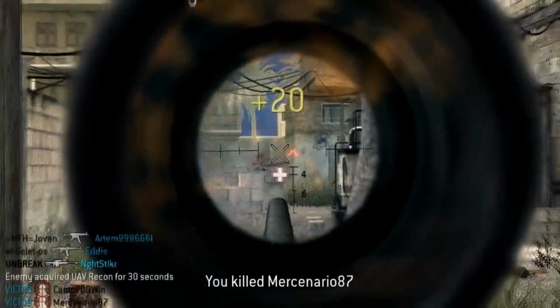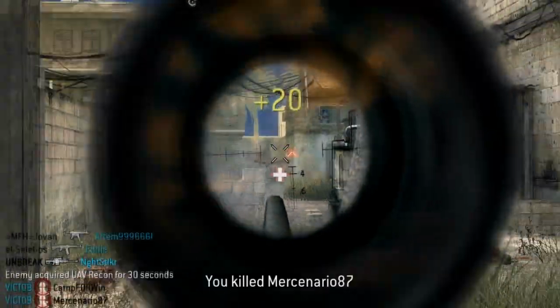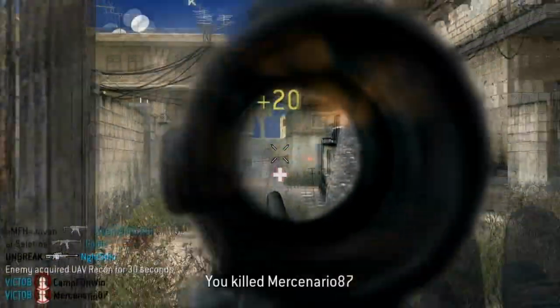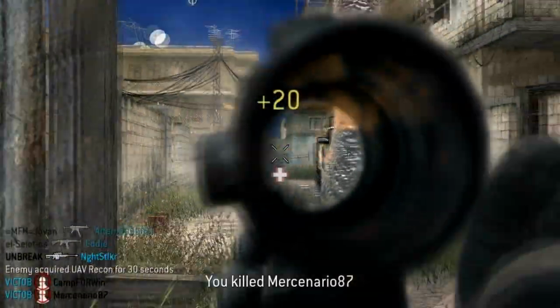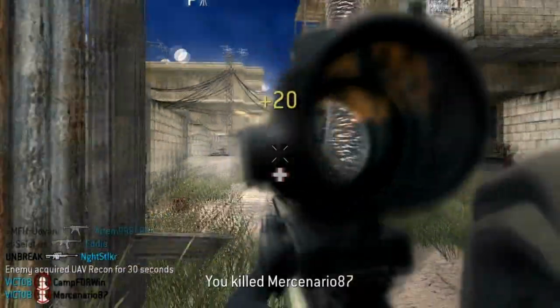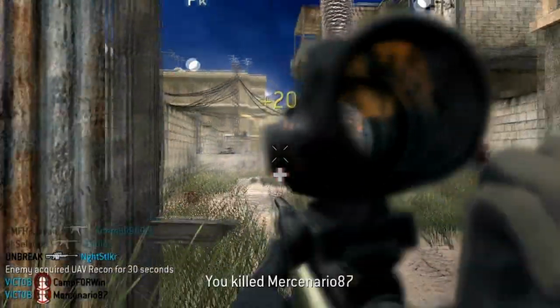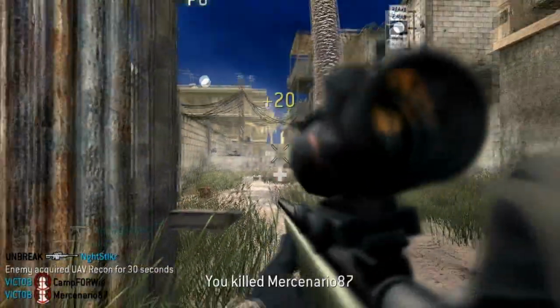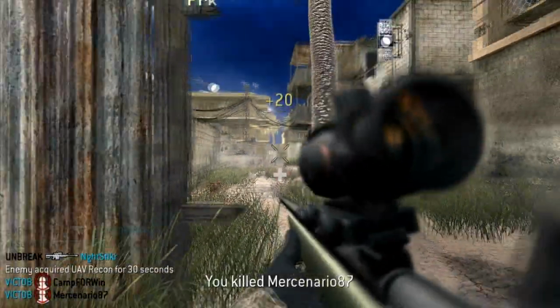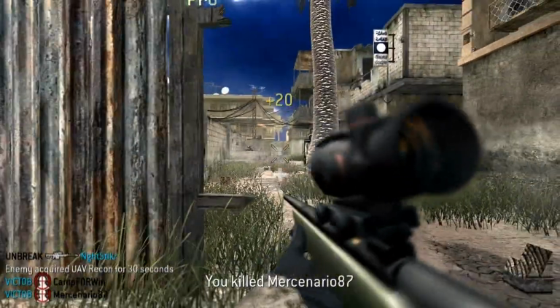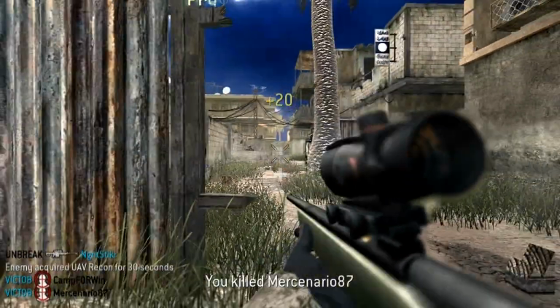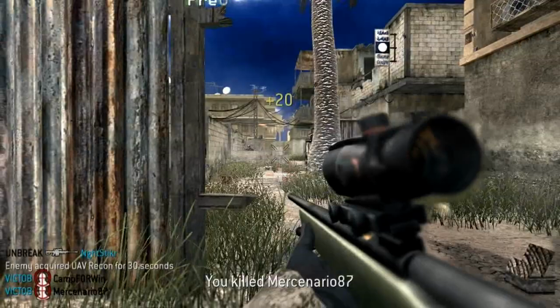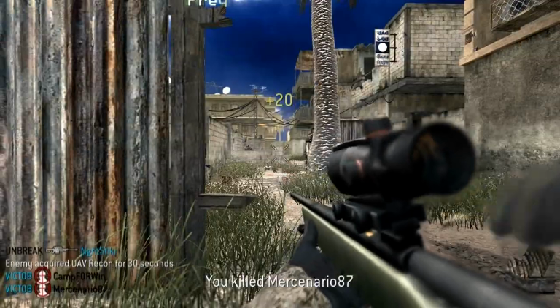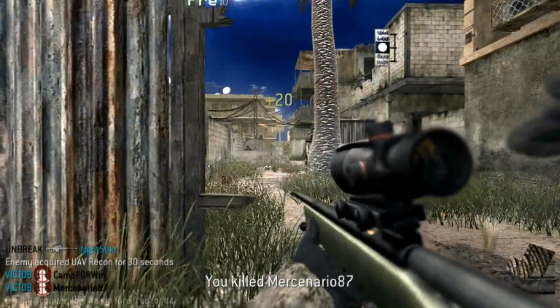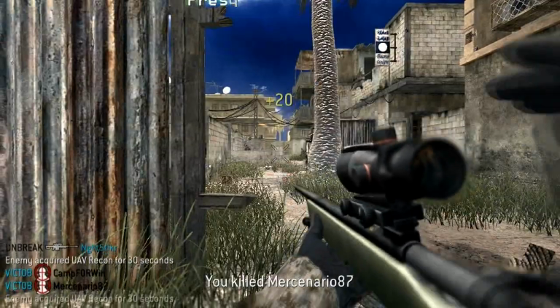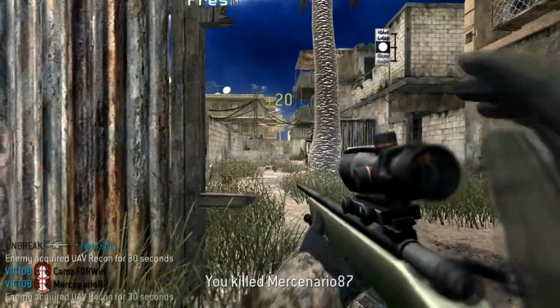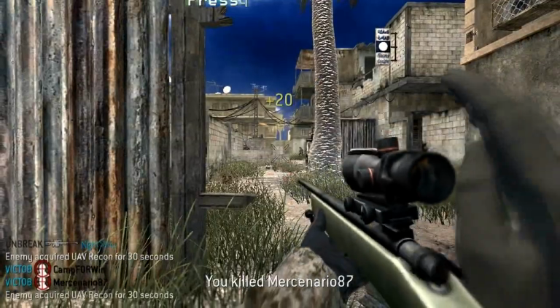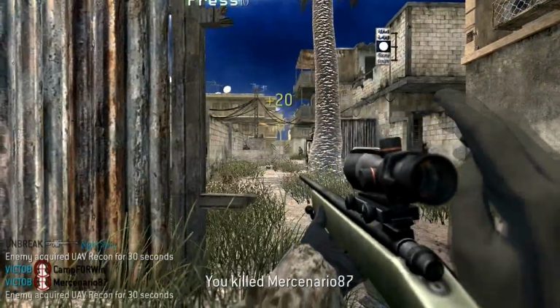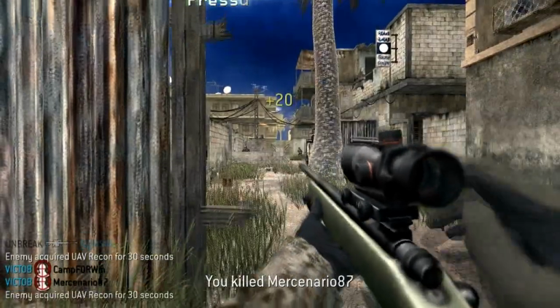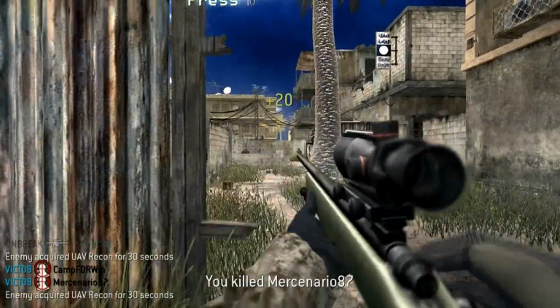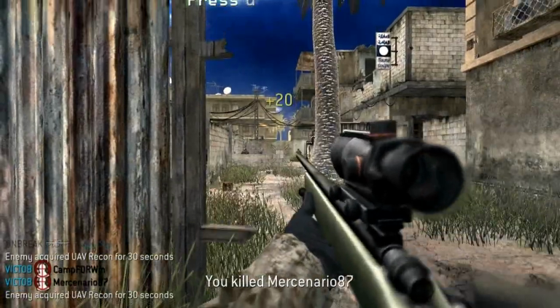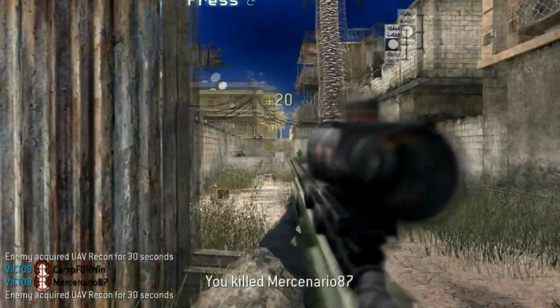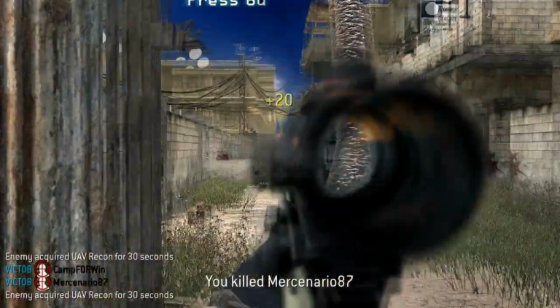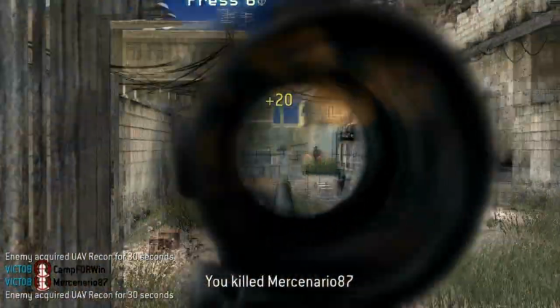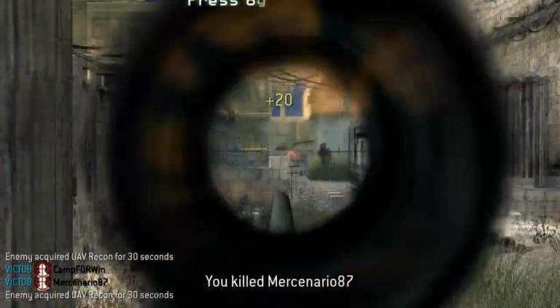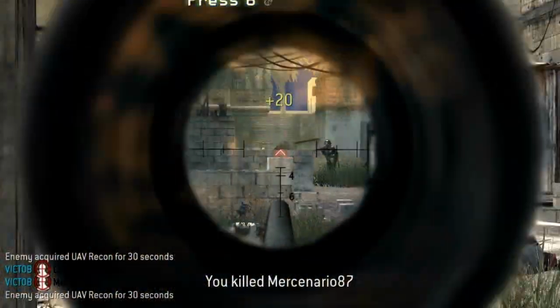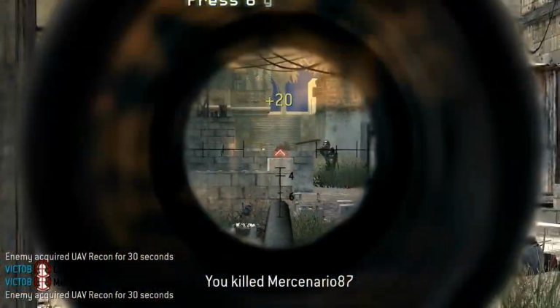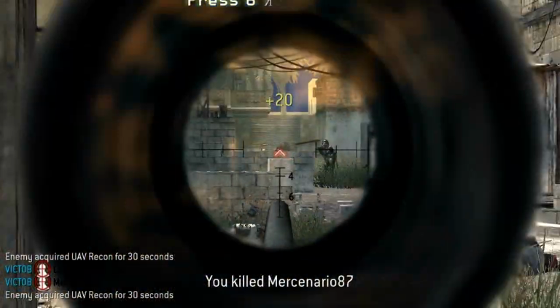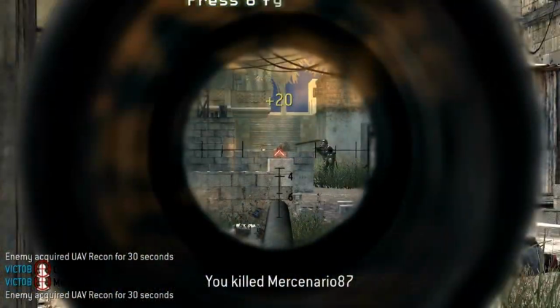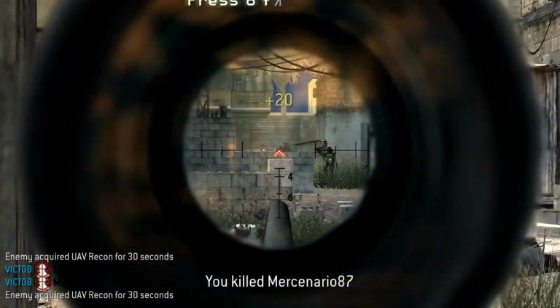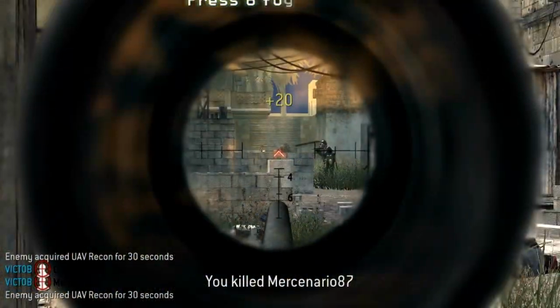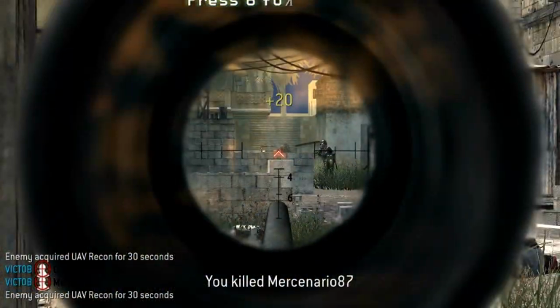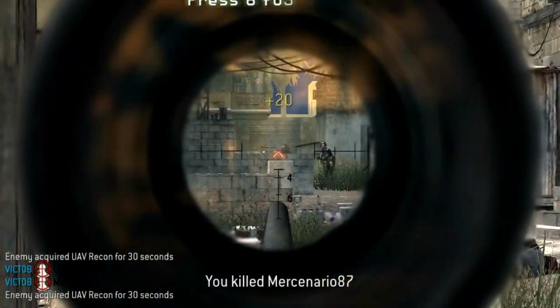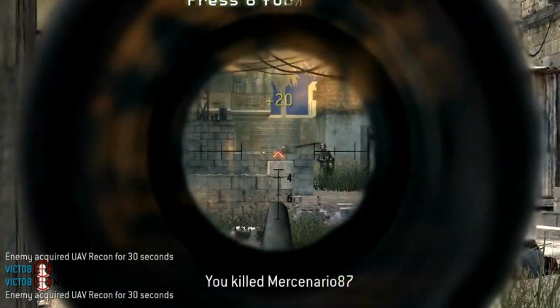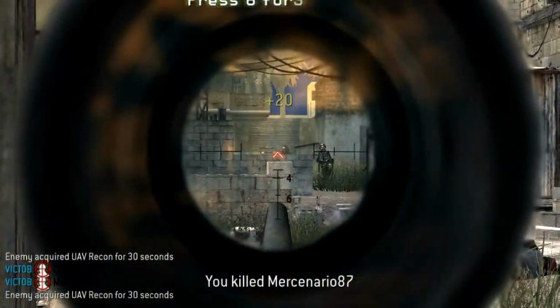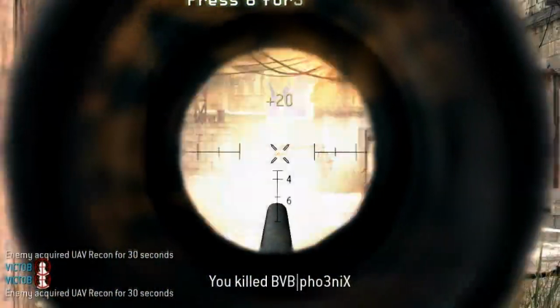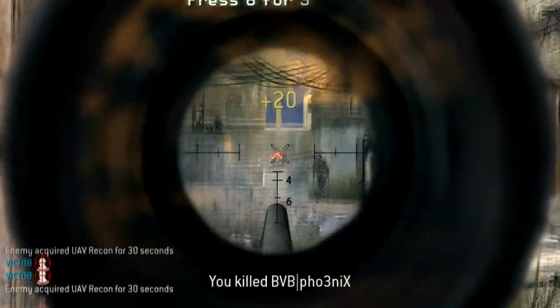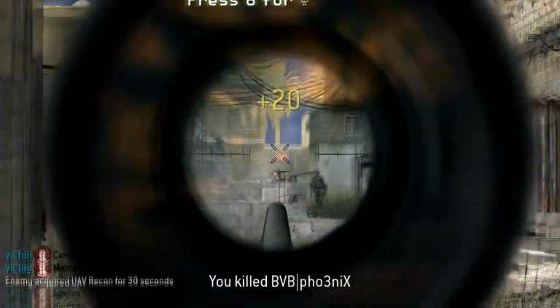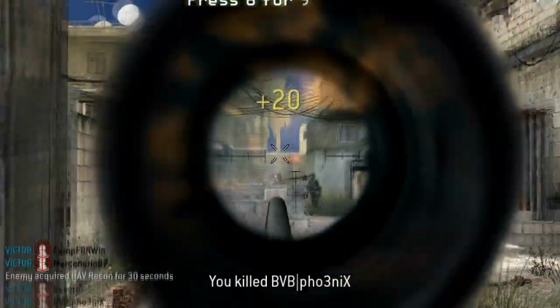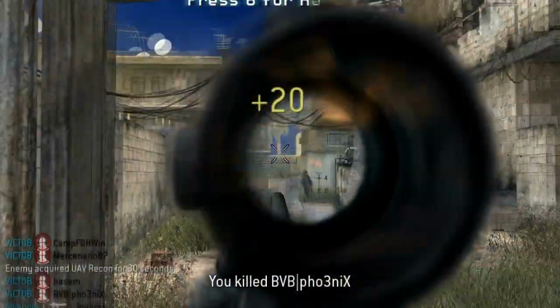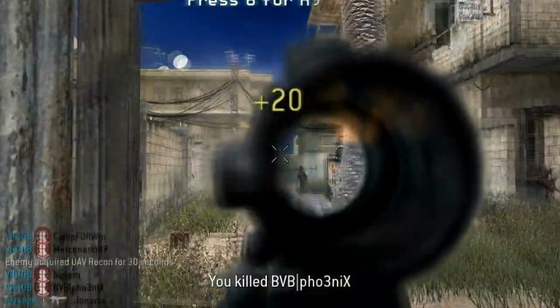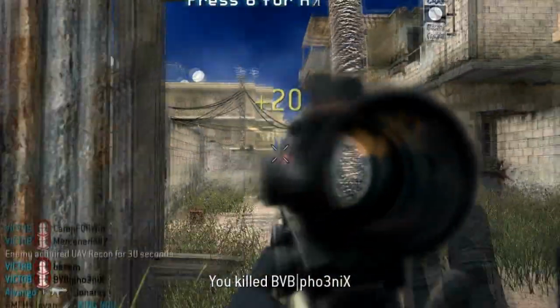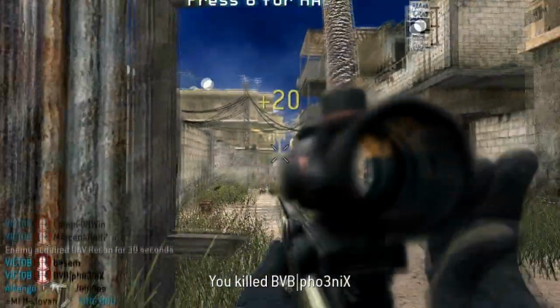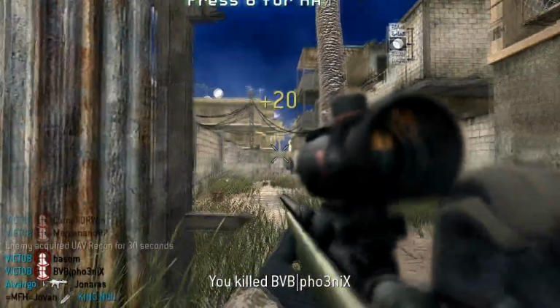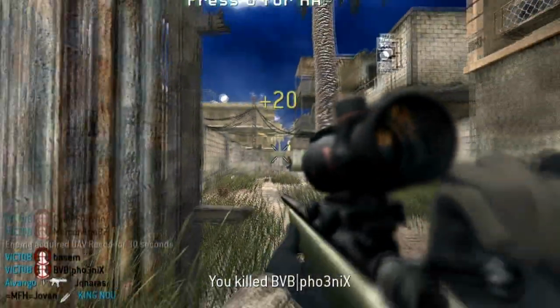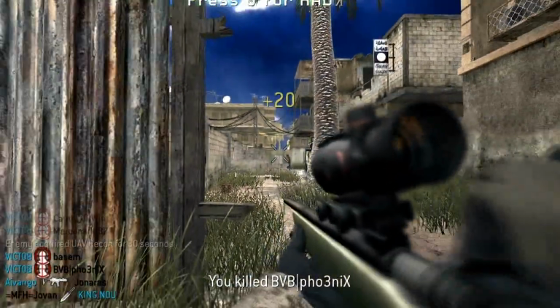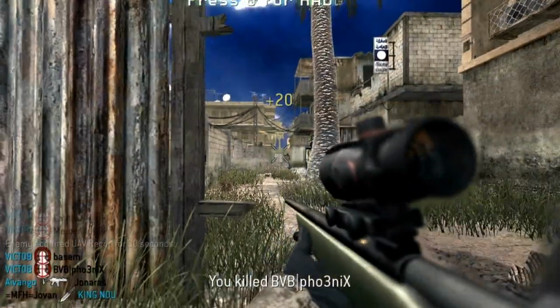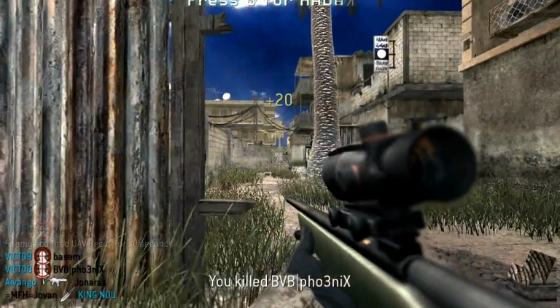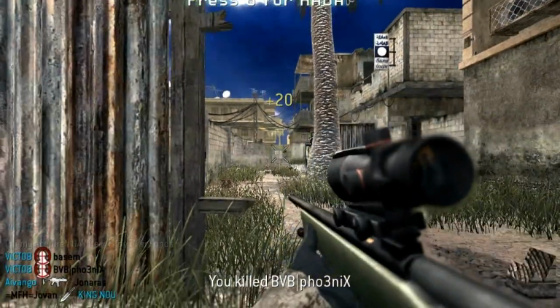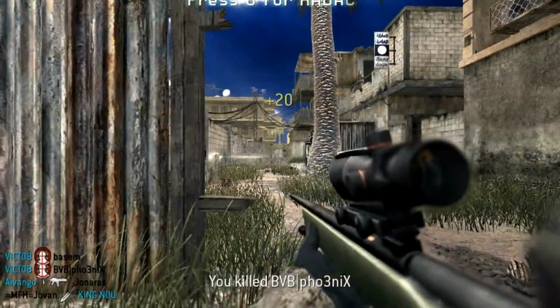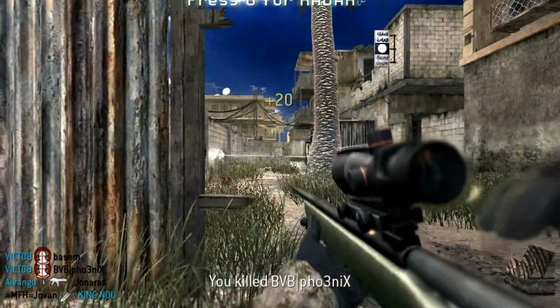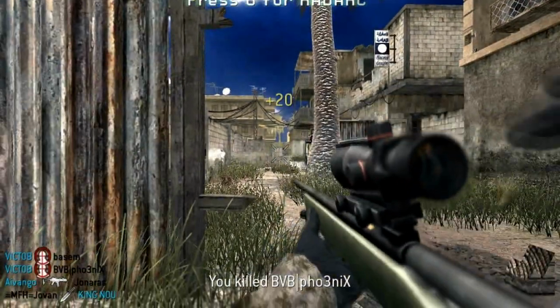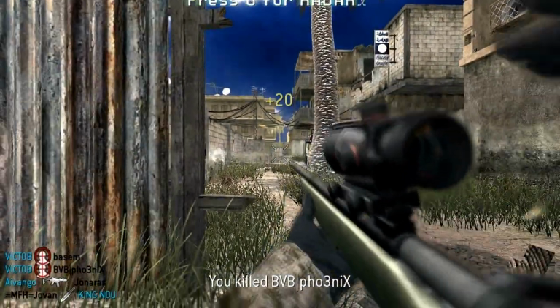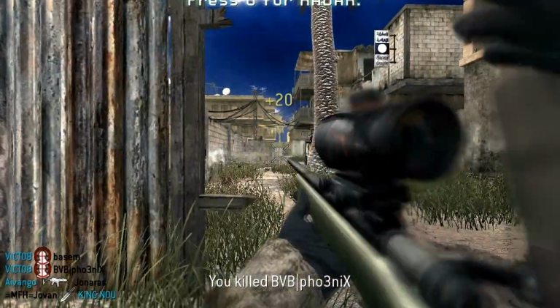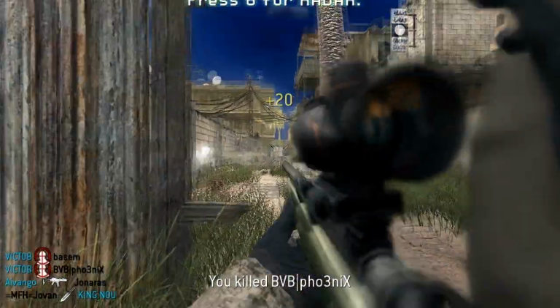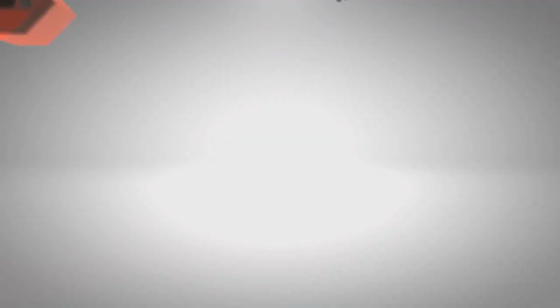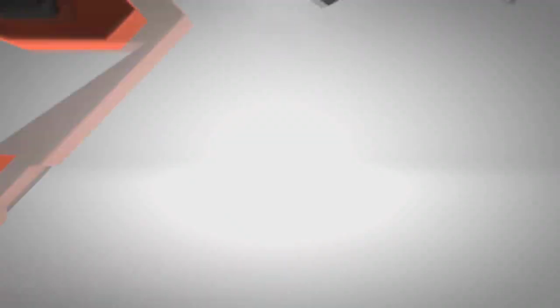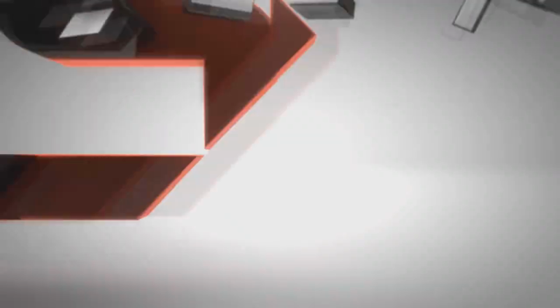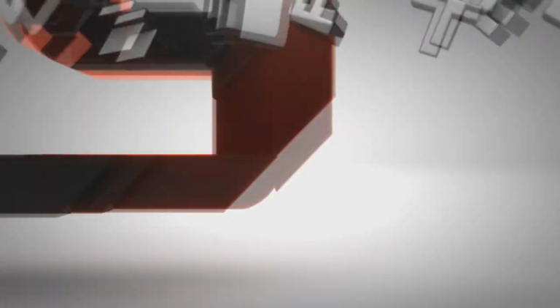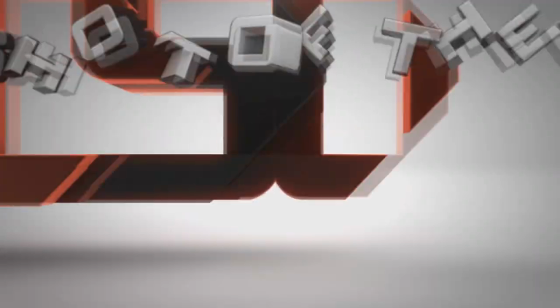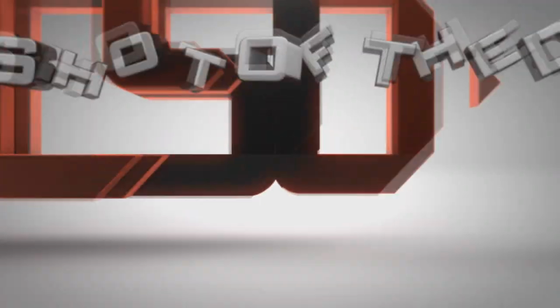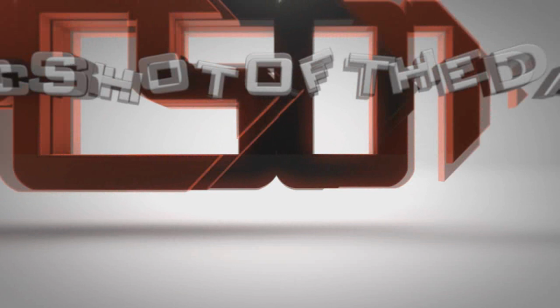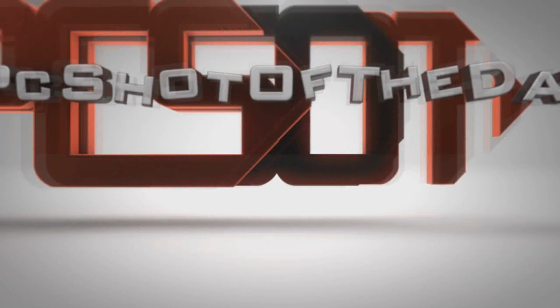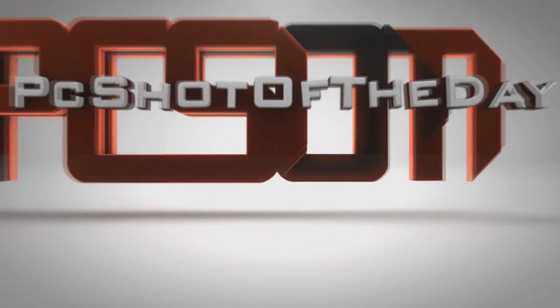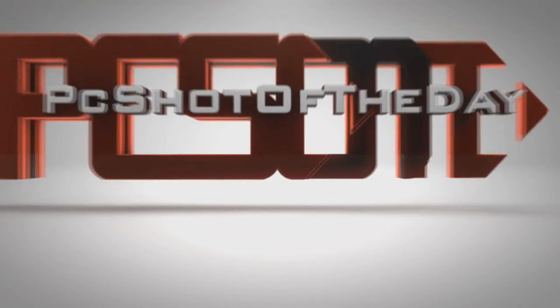One clack headshot and another for the quad headshot feed. Superb clip.